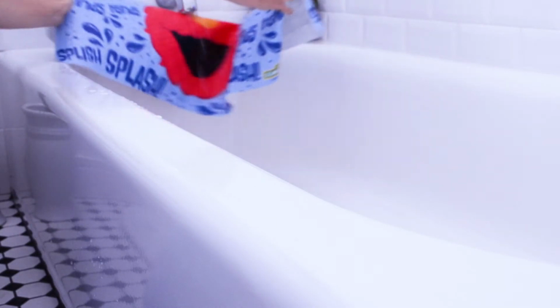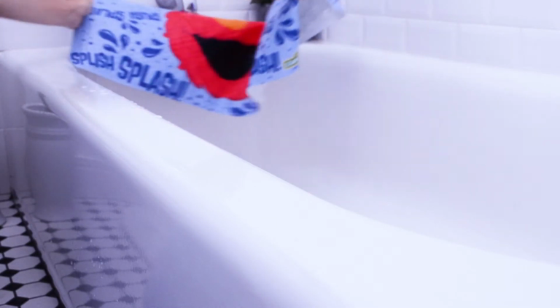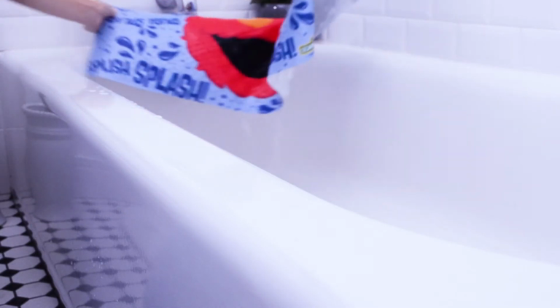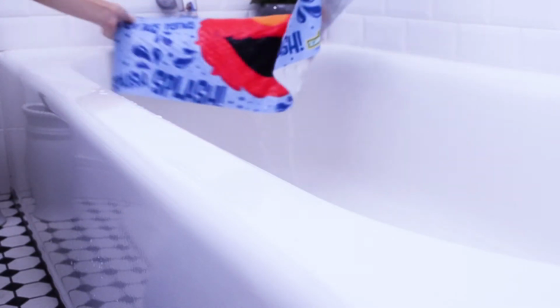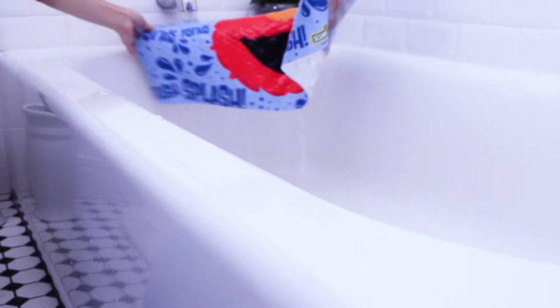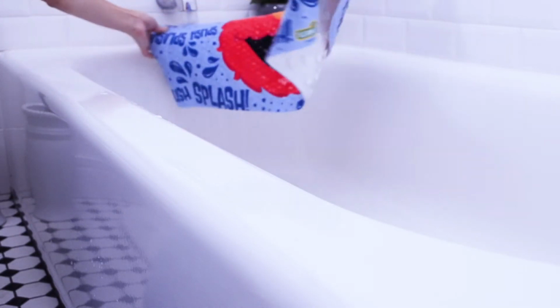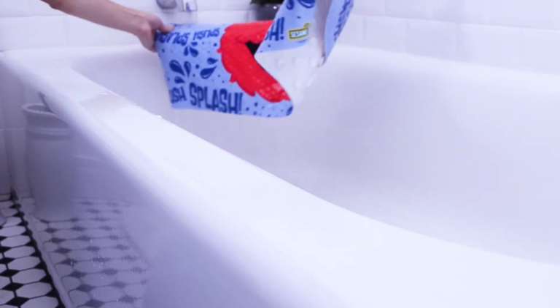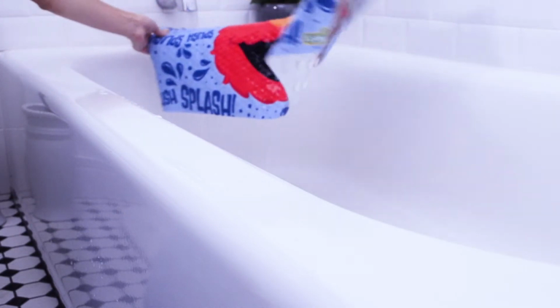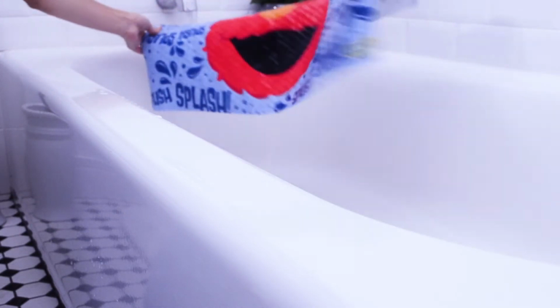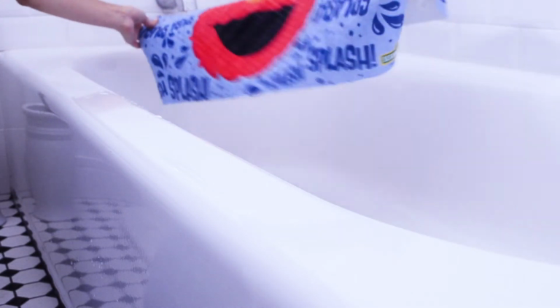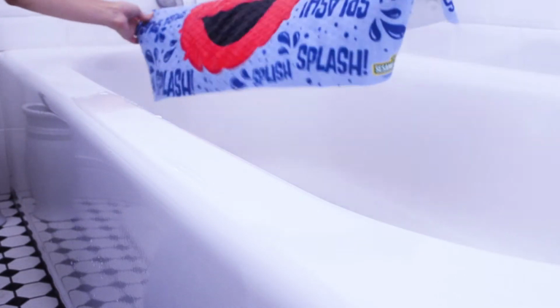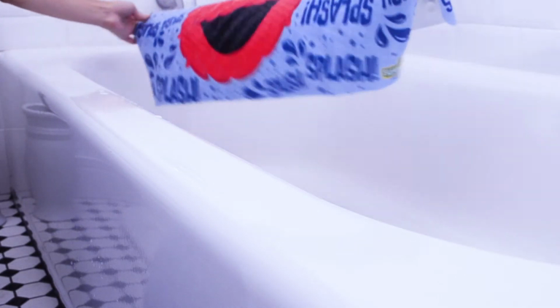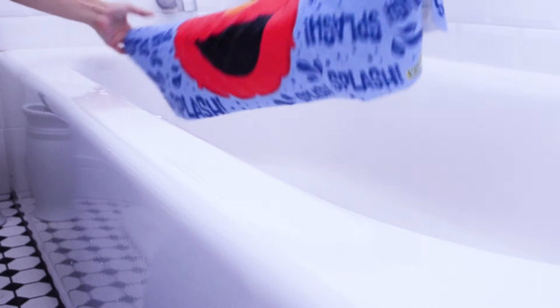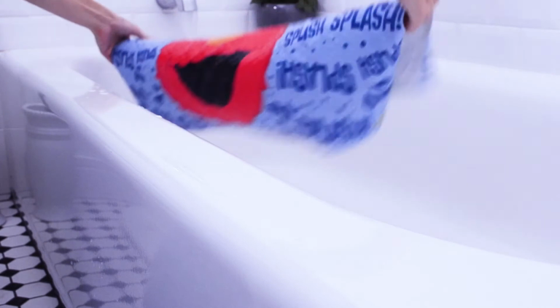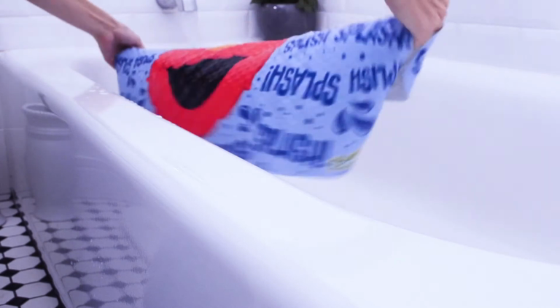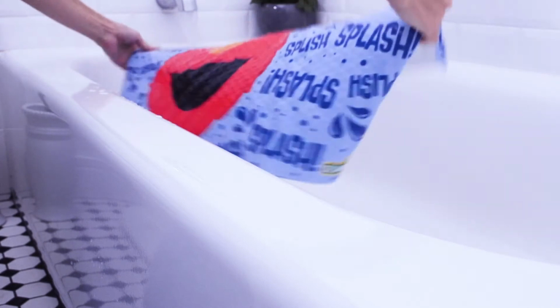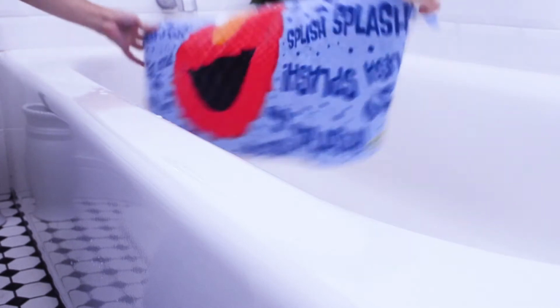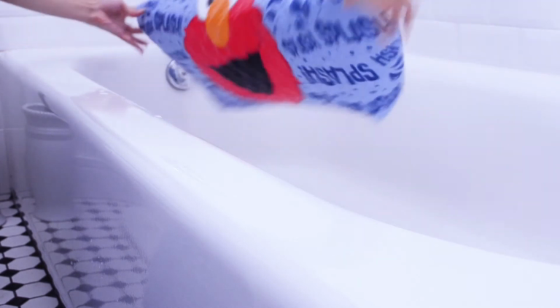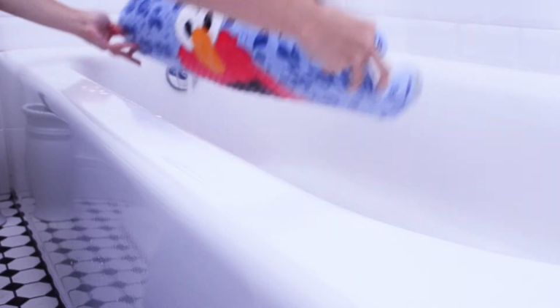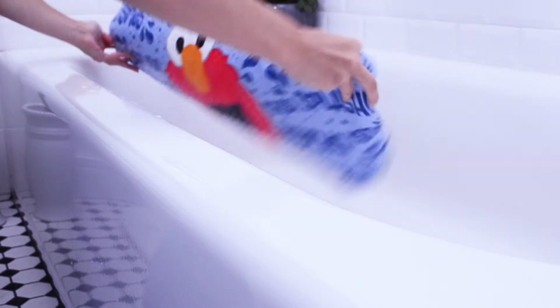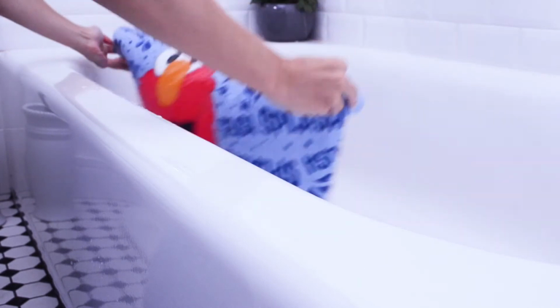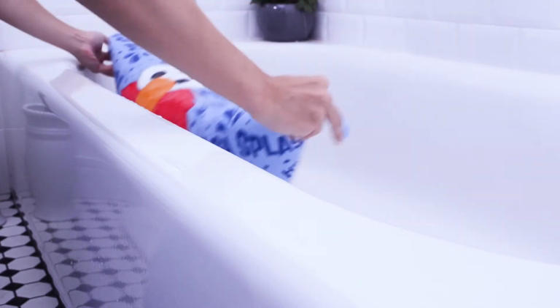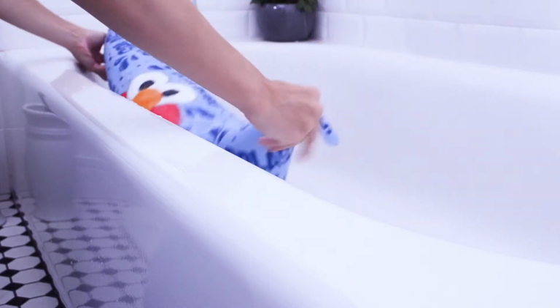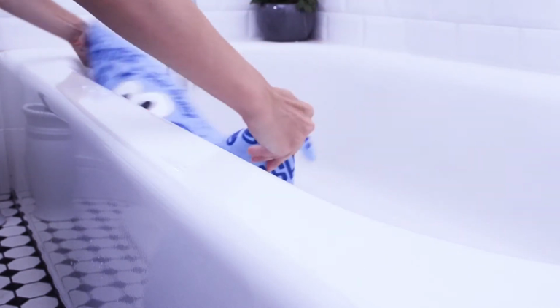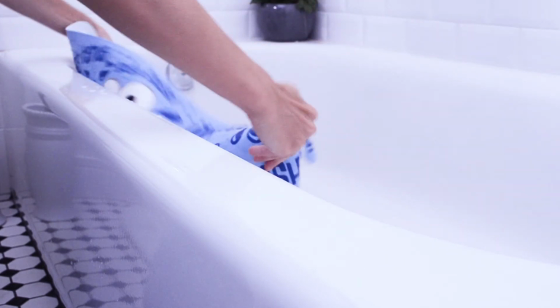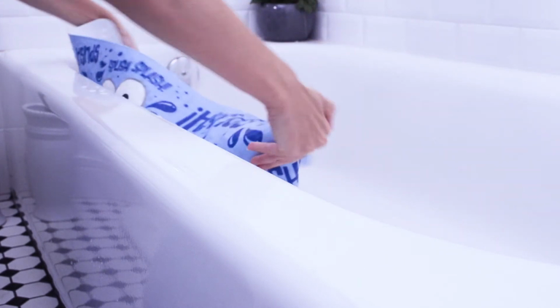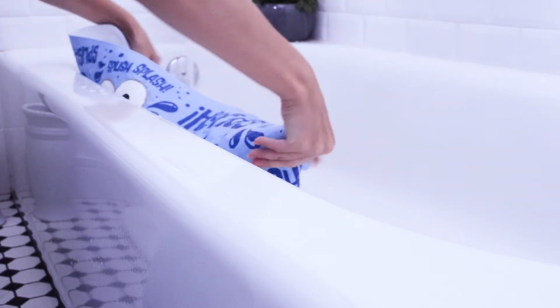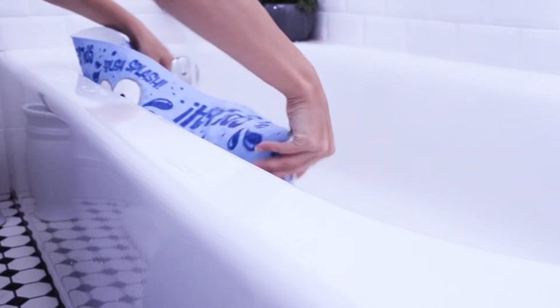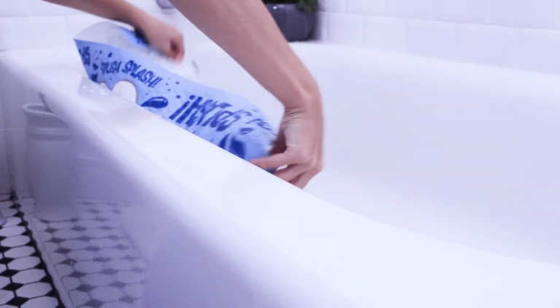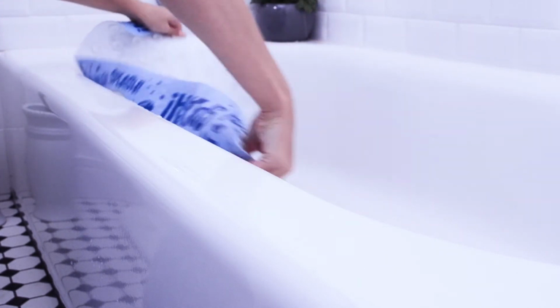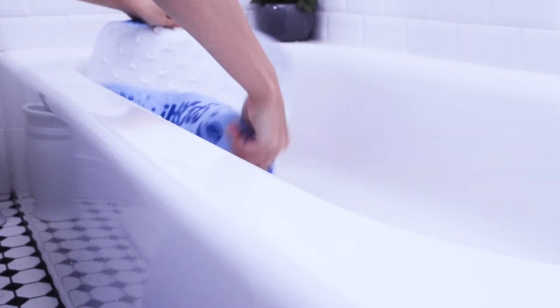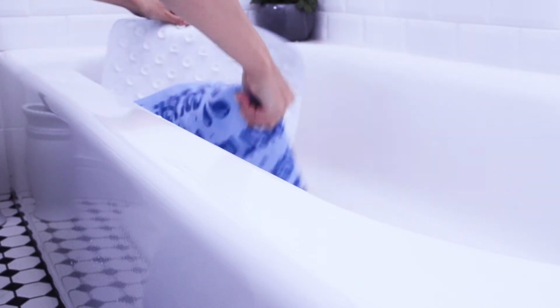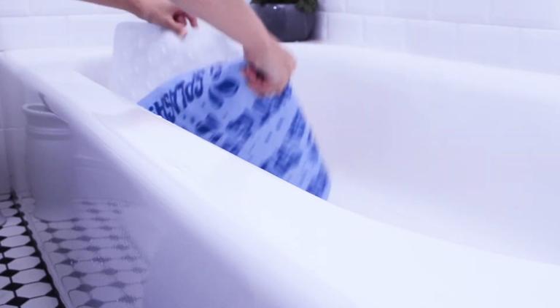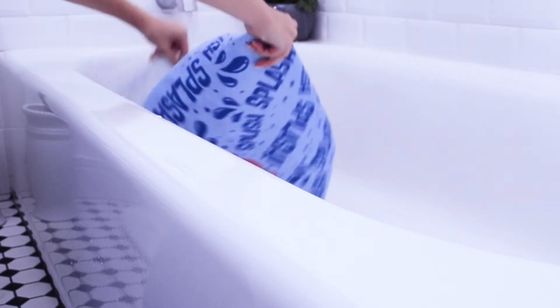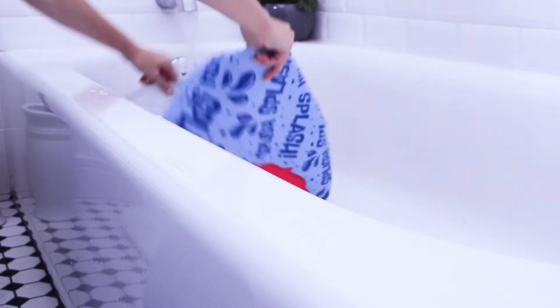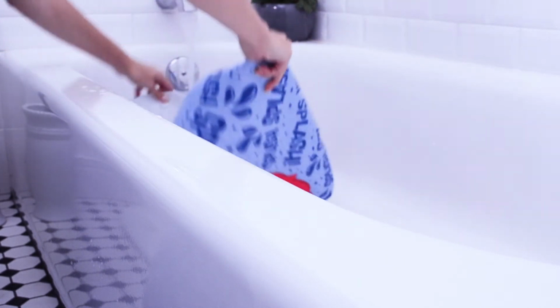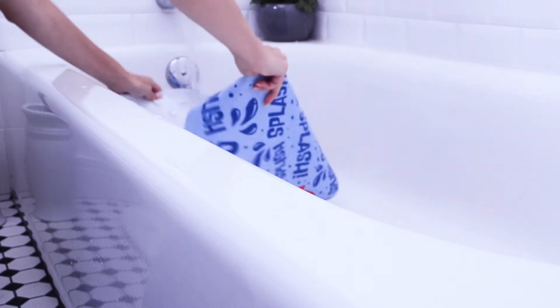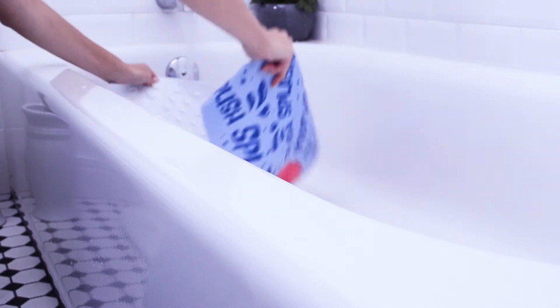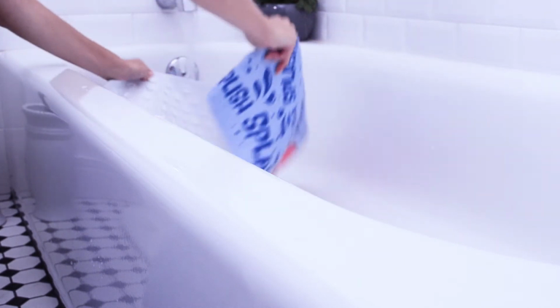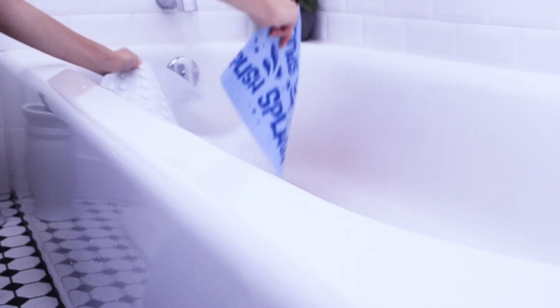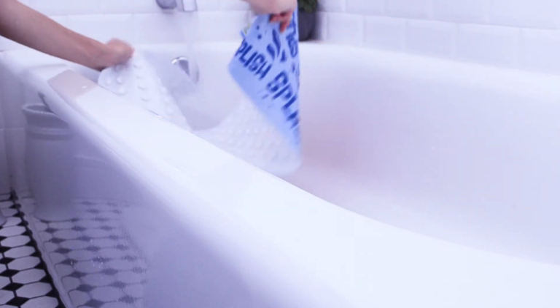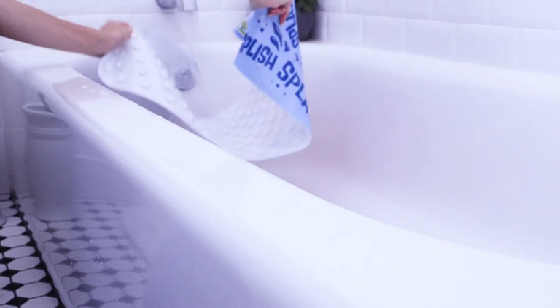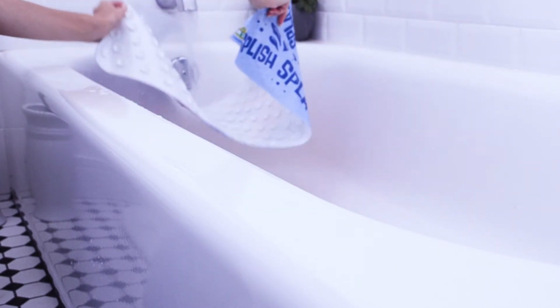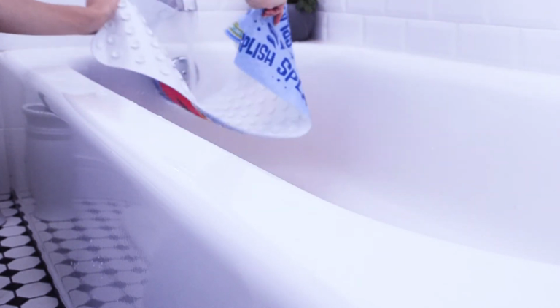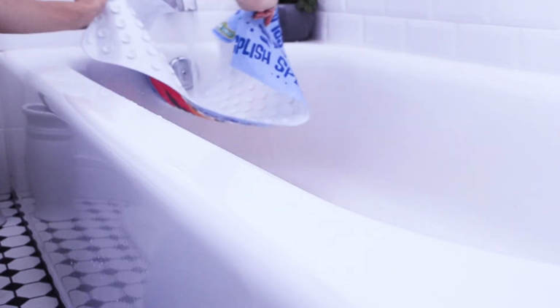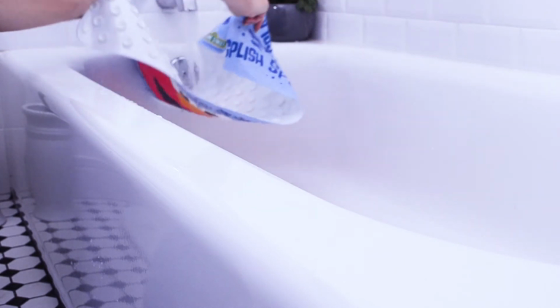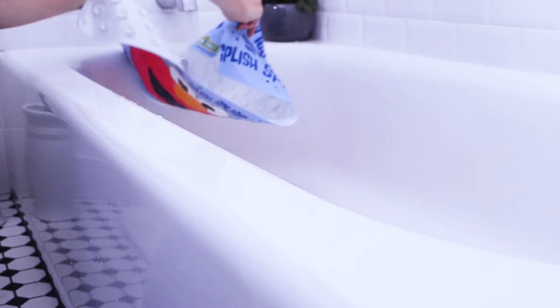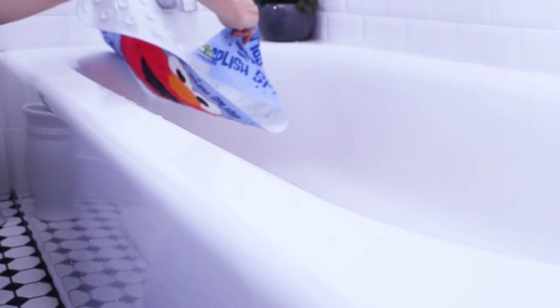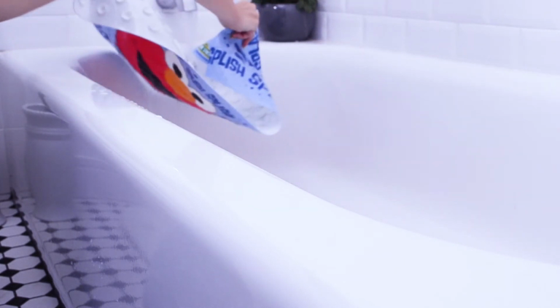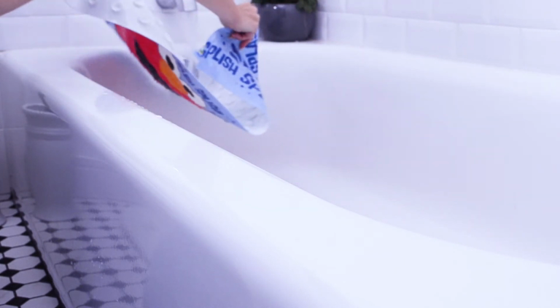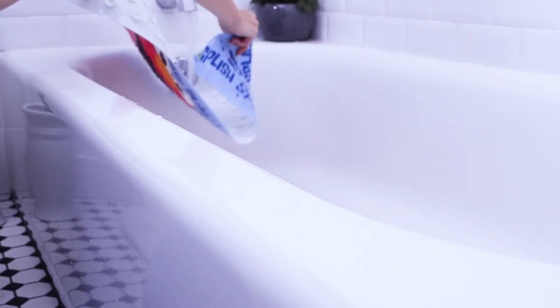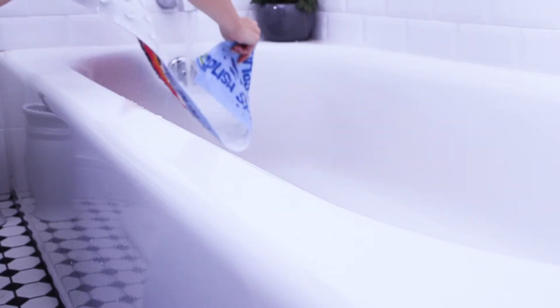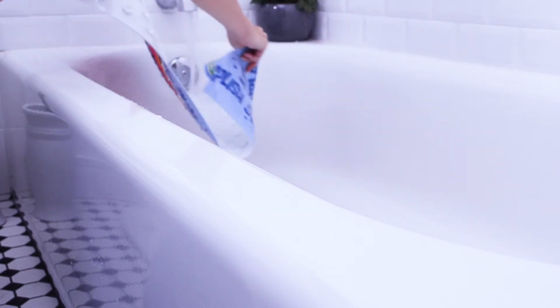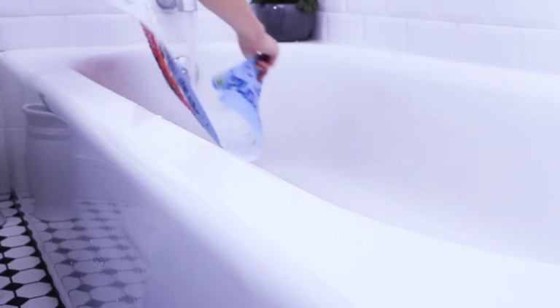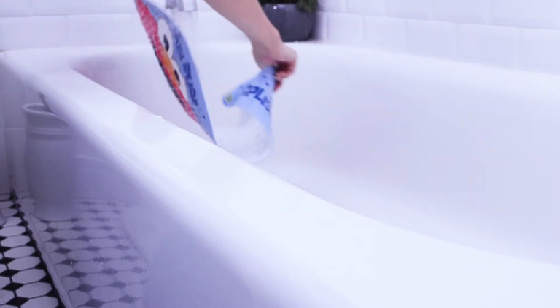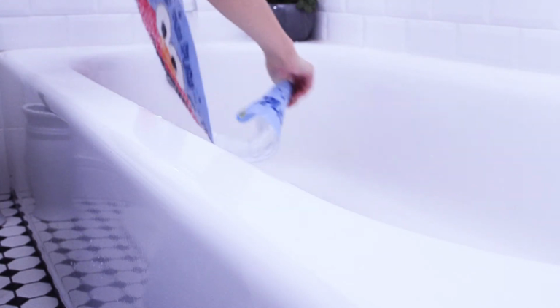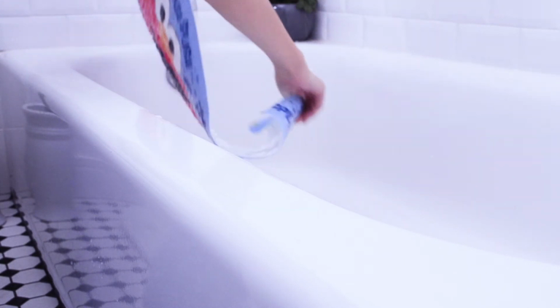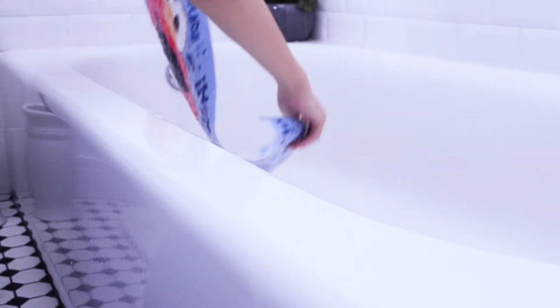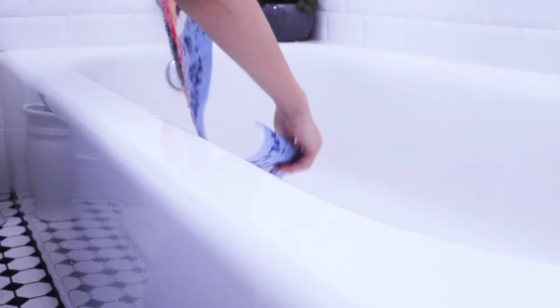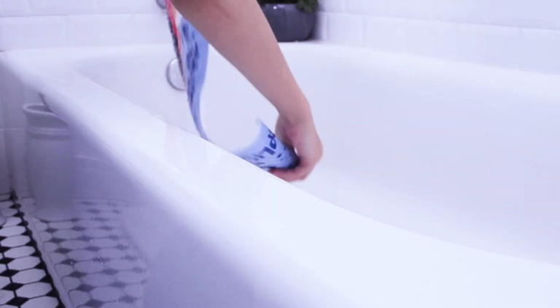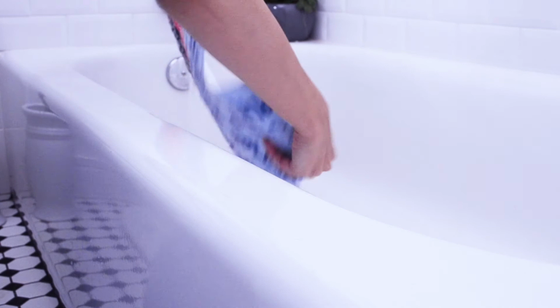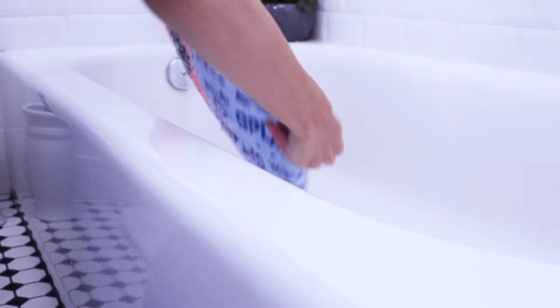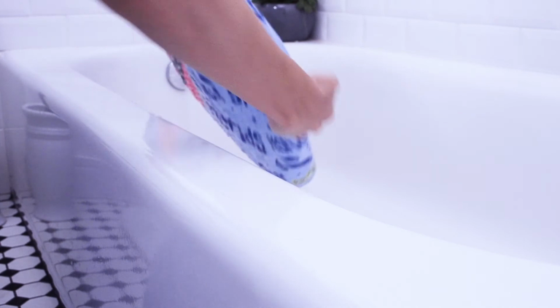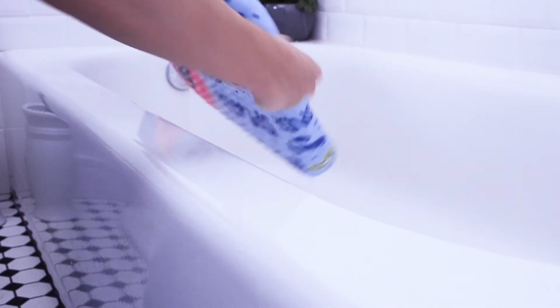After each use, detach the bath mat from the tub surface. Rinse both sides thoroughly and hang or set aside to dry.